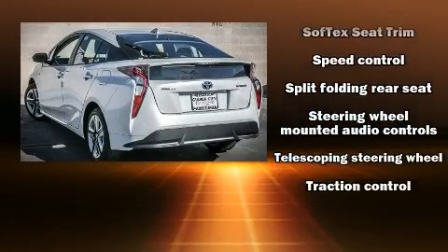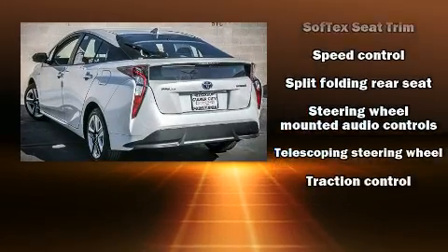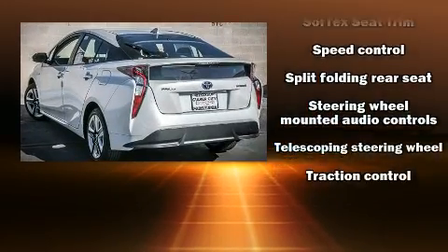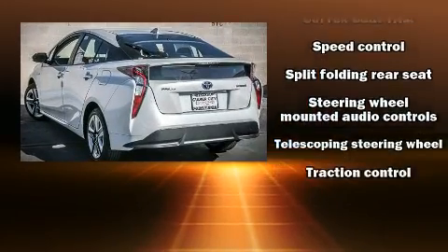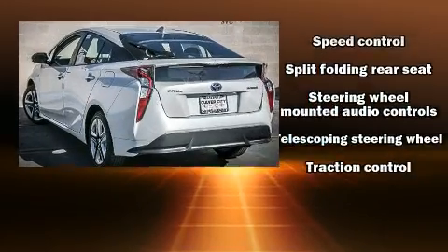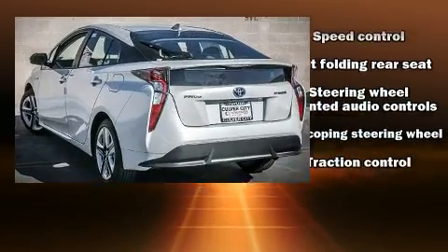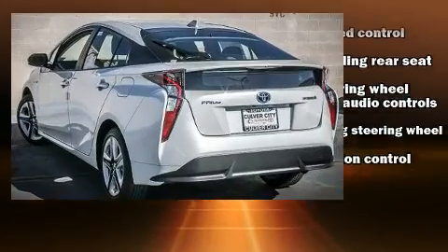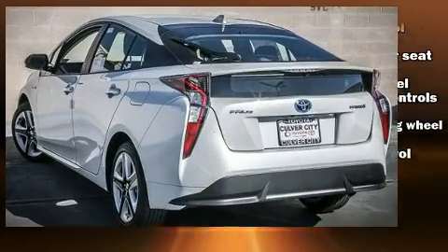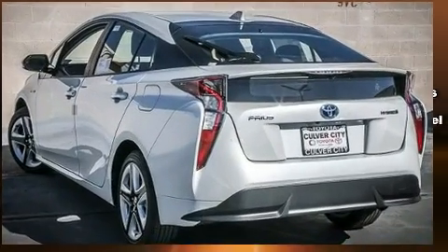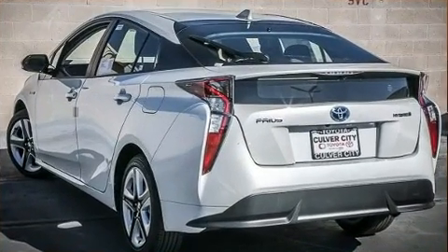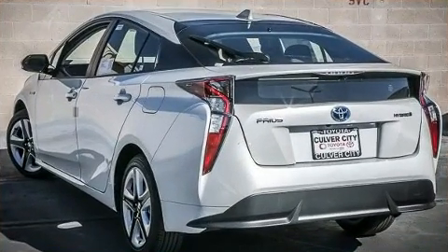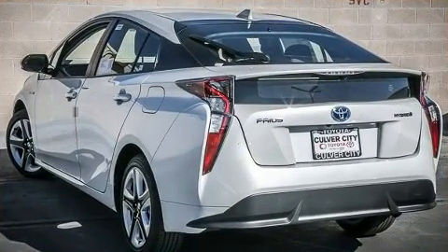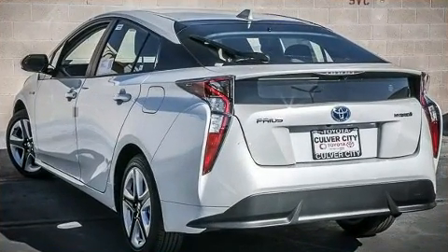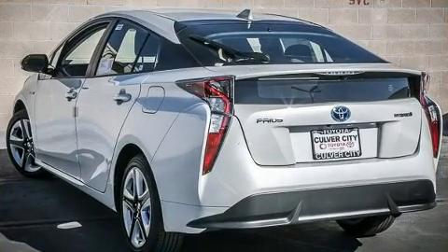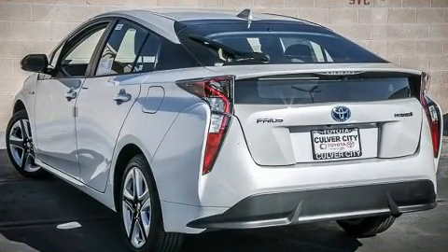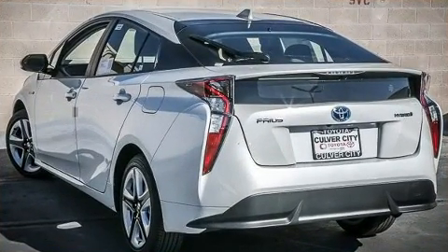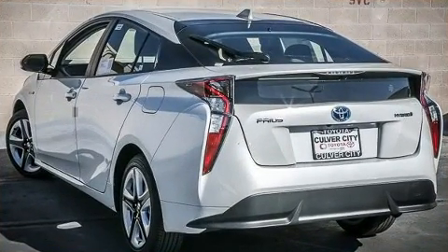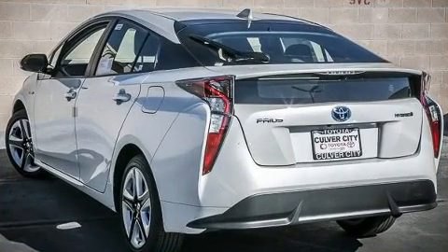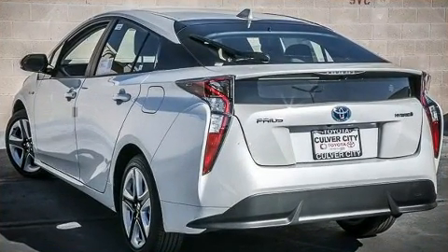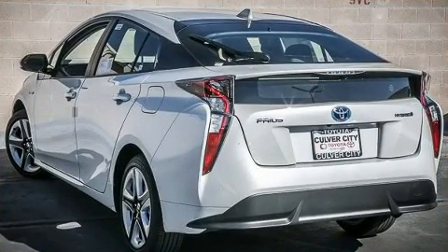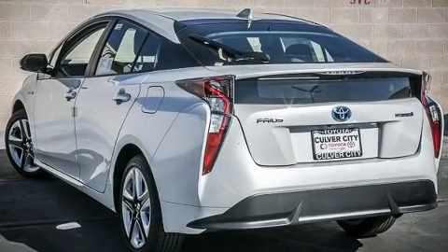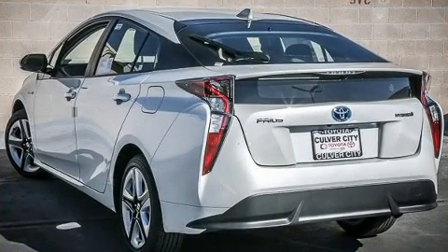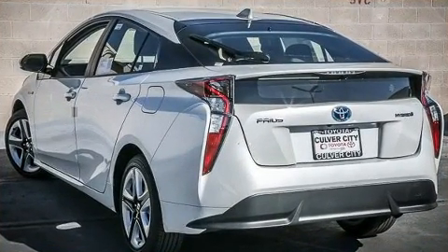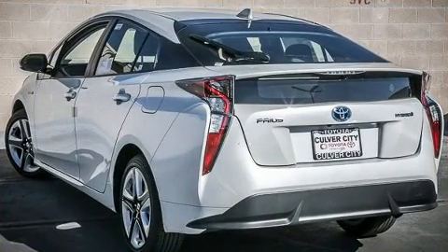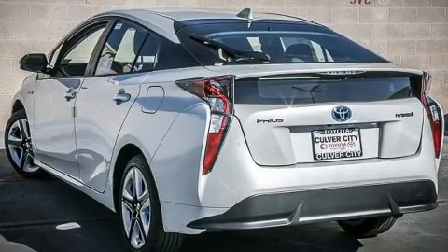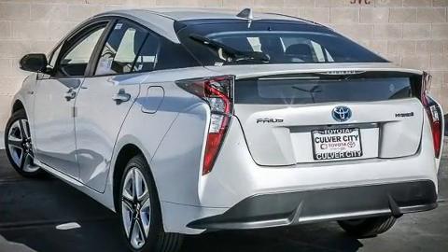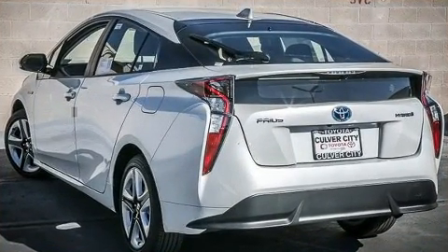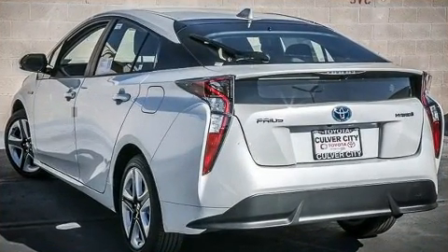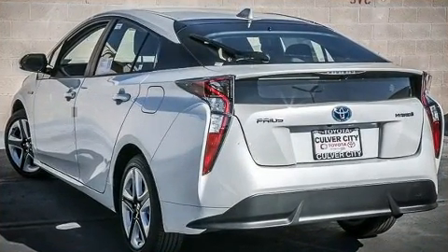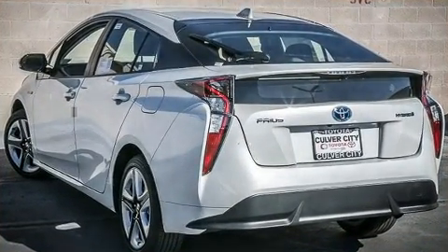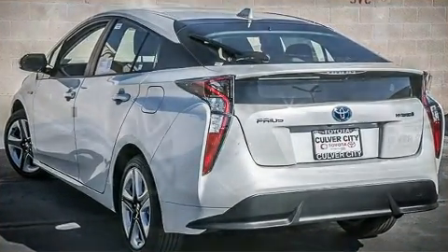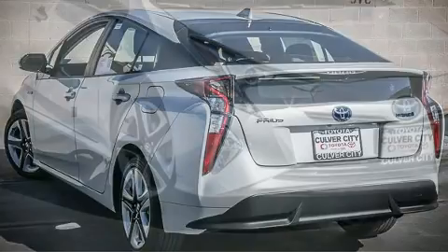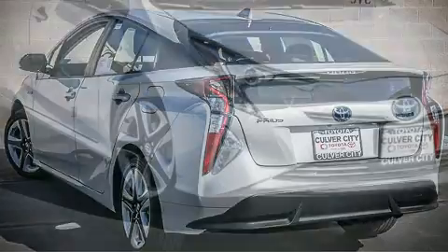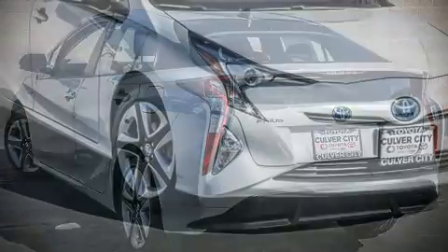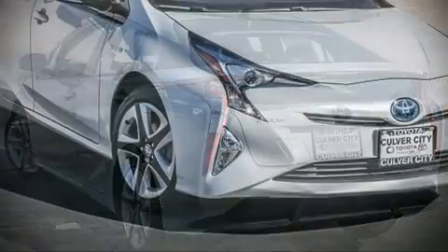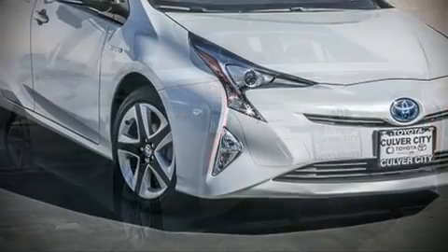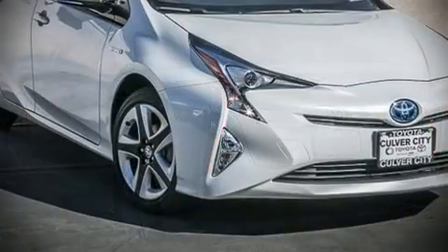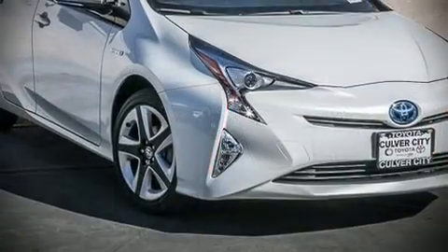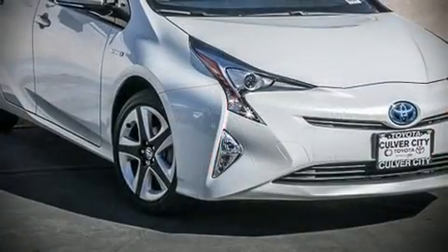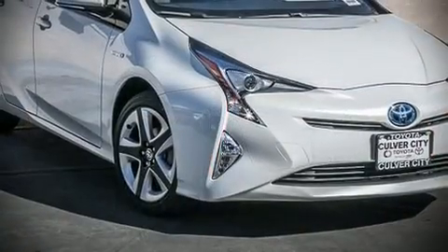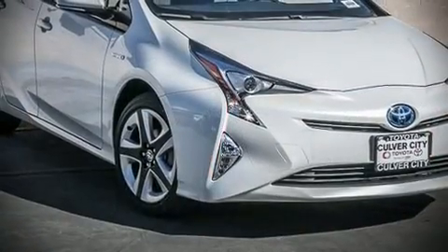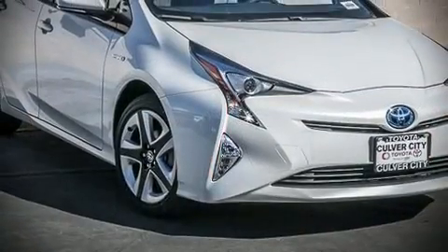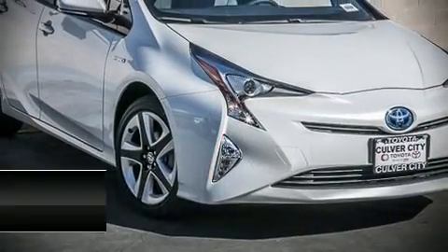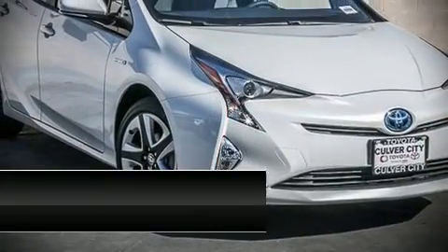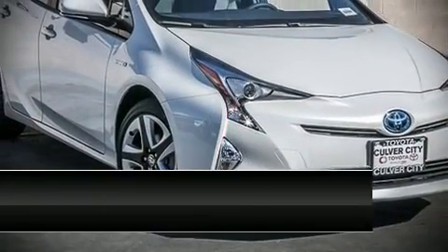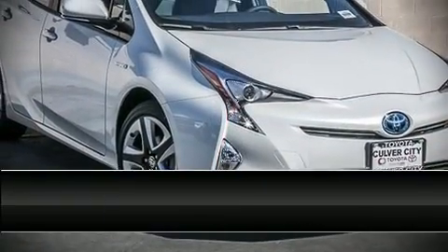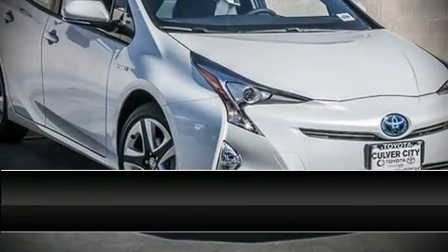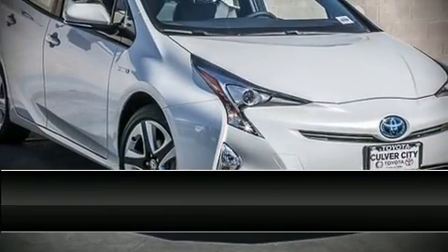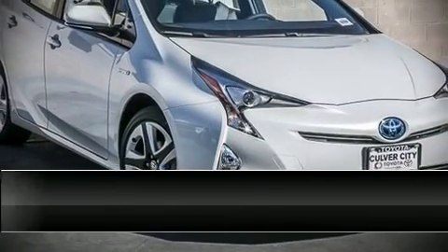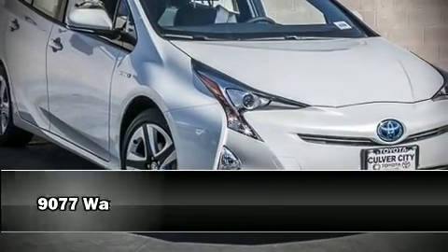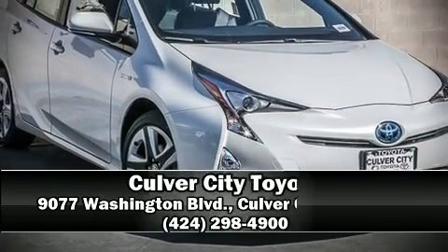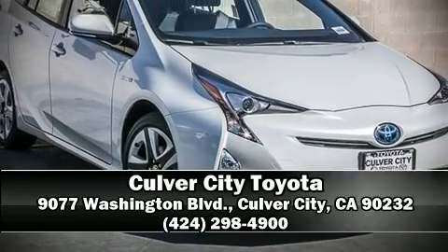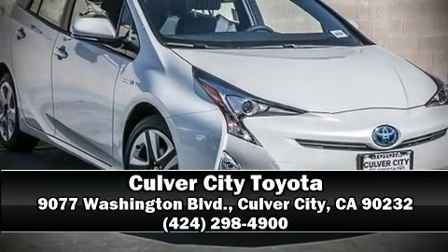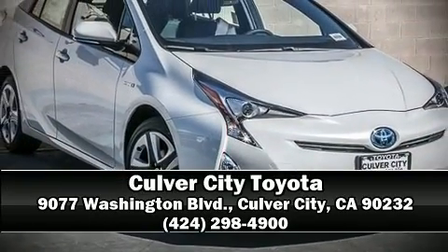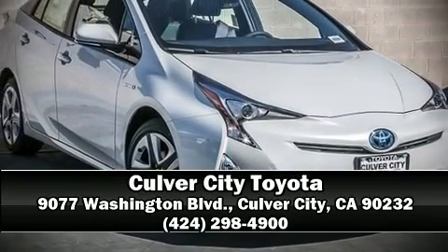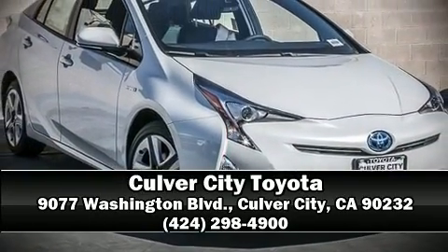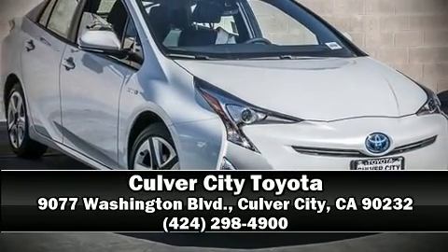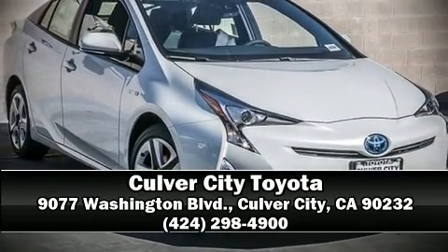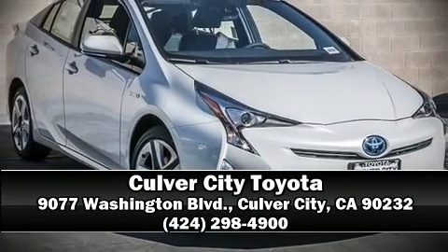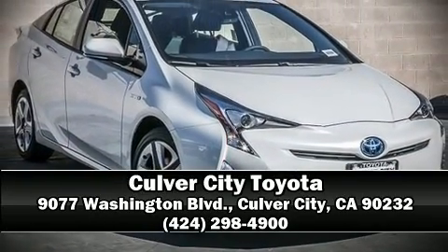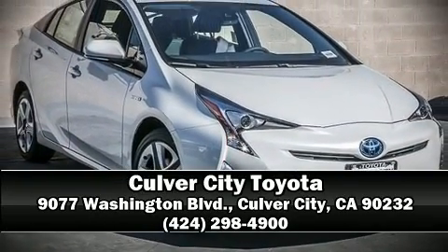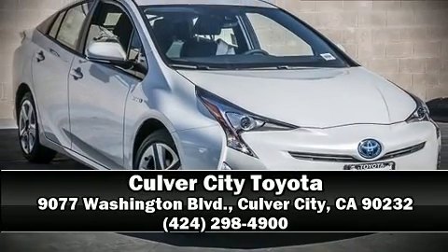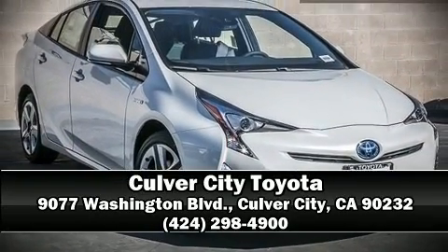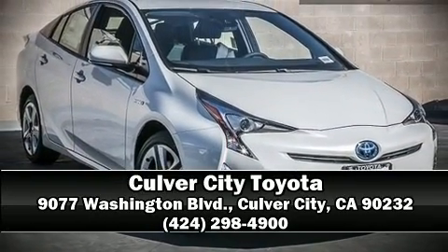passengers will experience top-tier protection. Stop by our dealership or give us a call for more information.